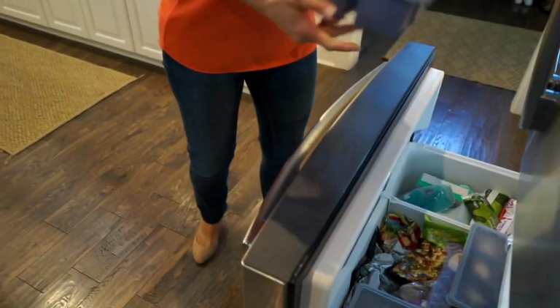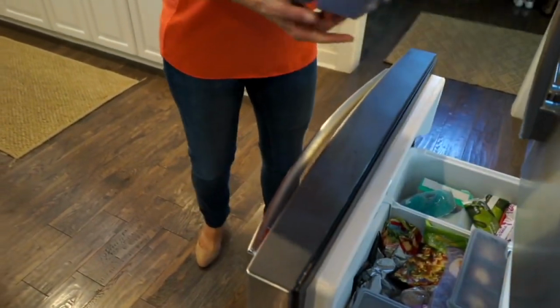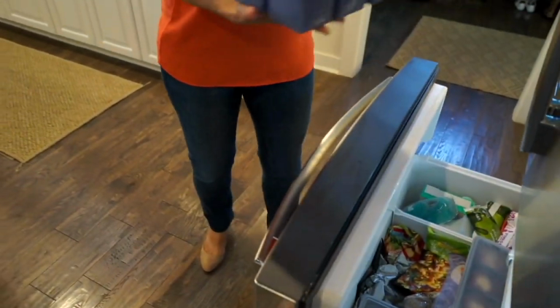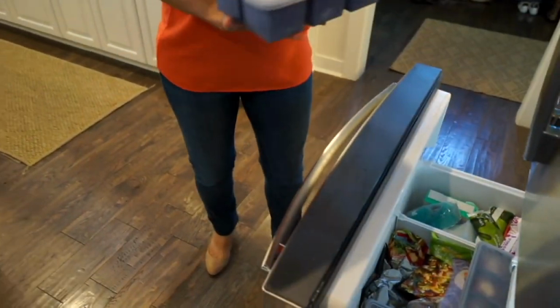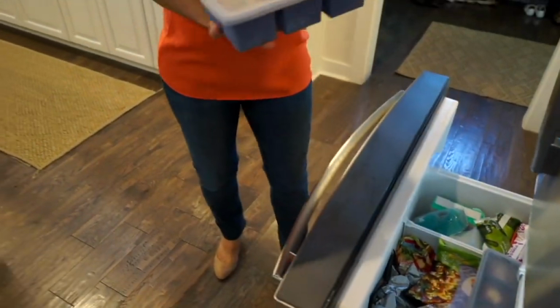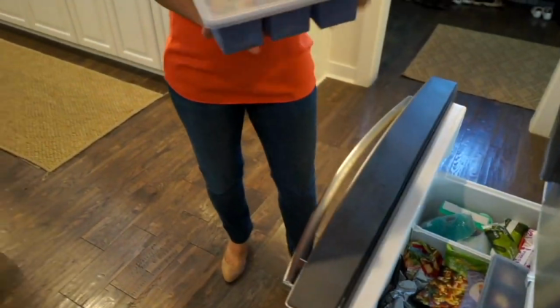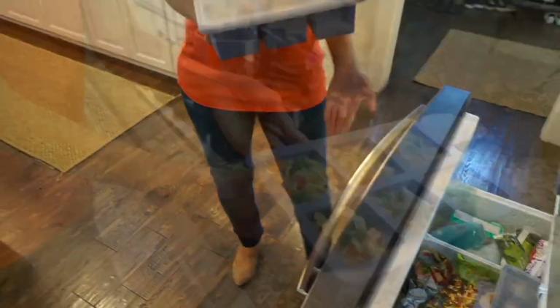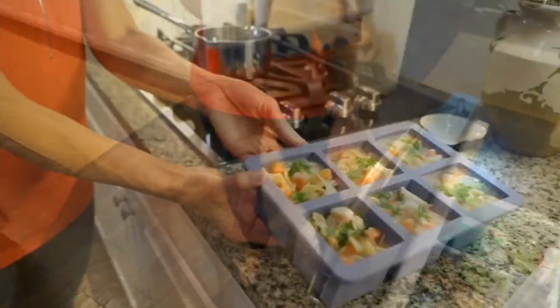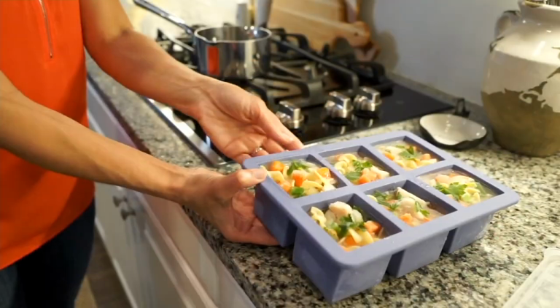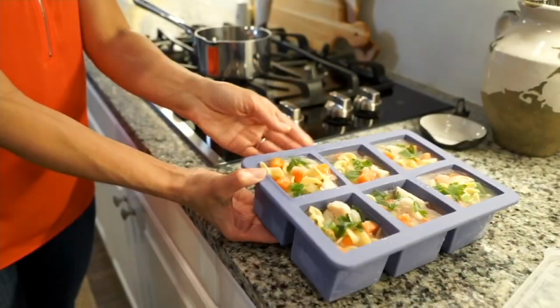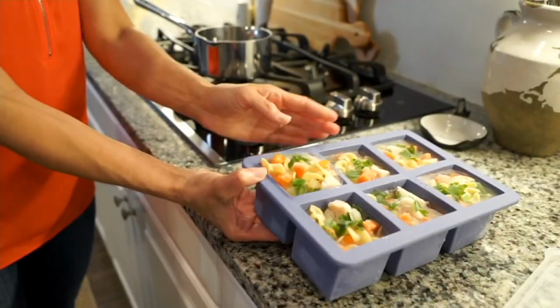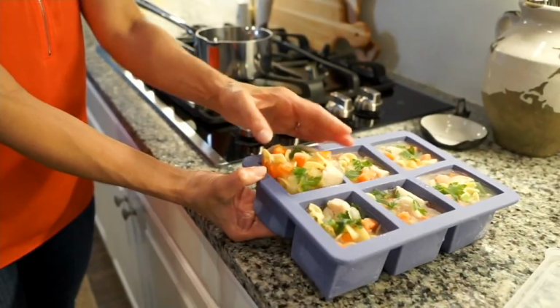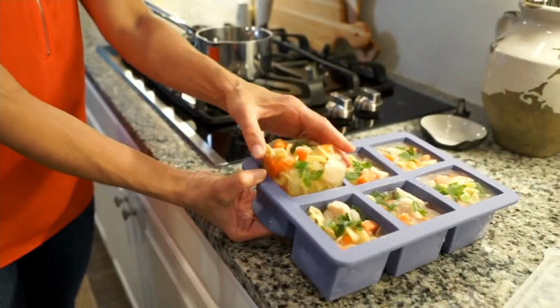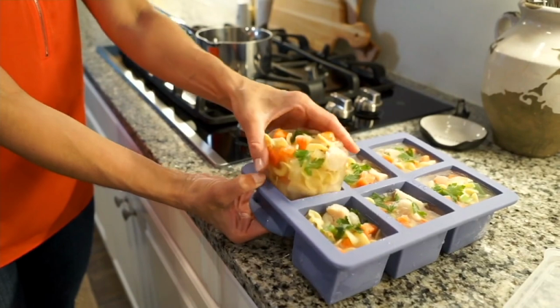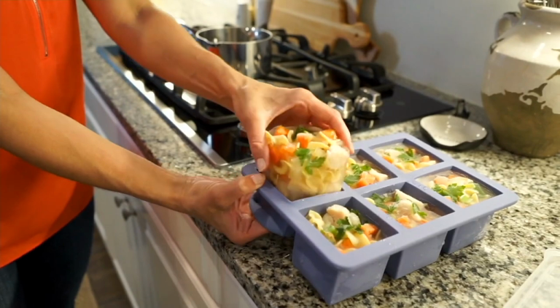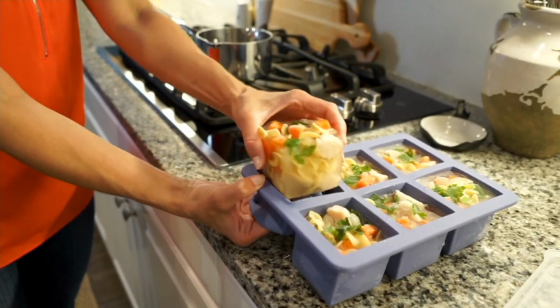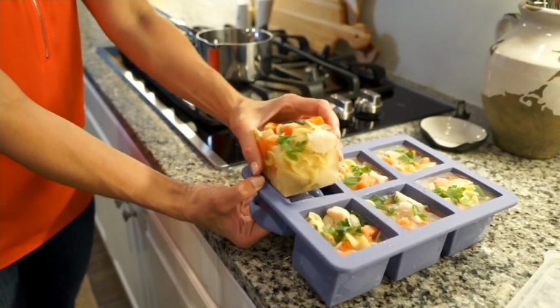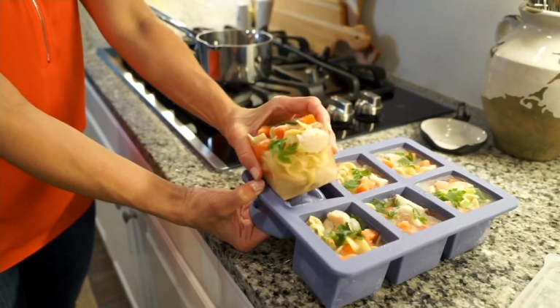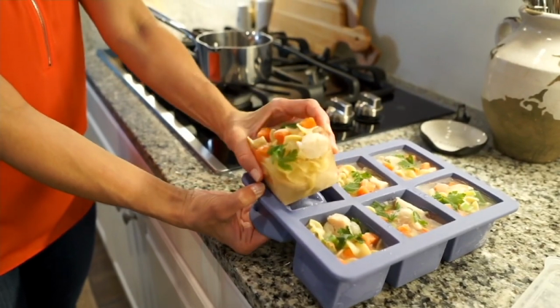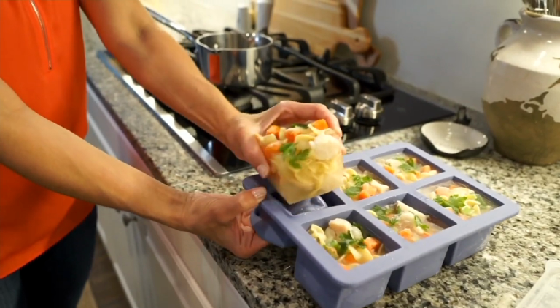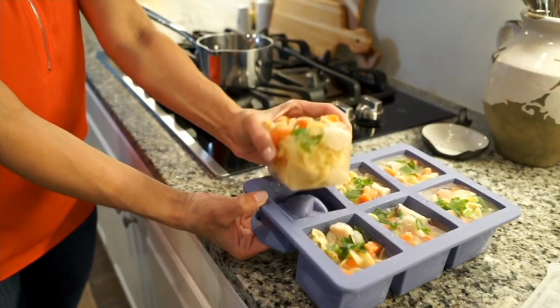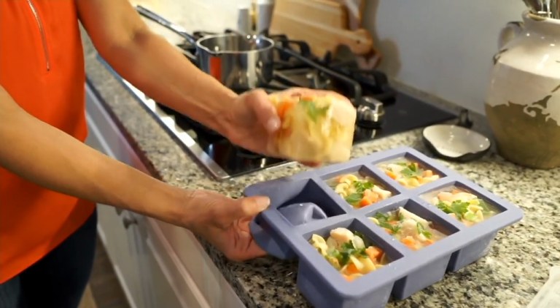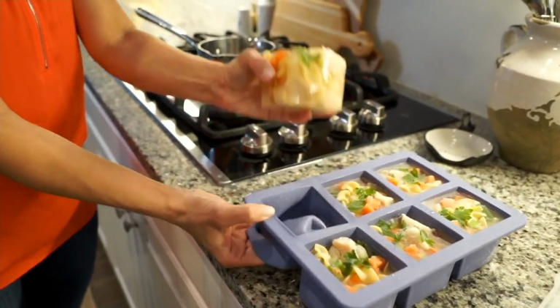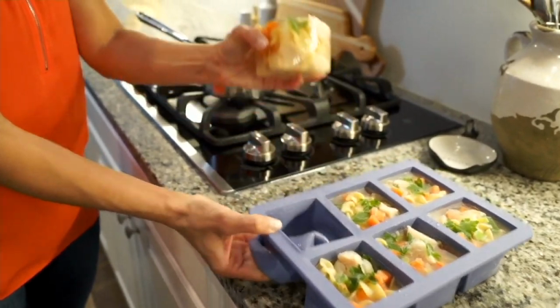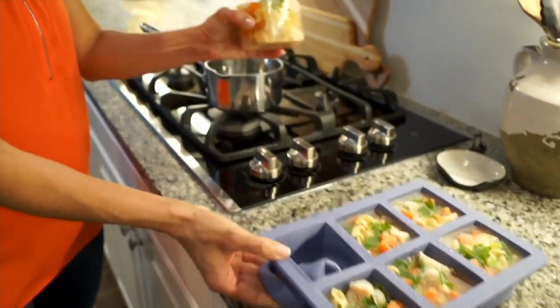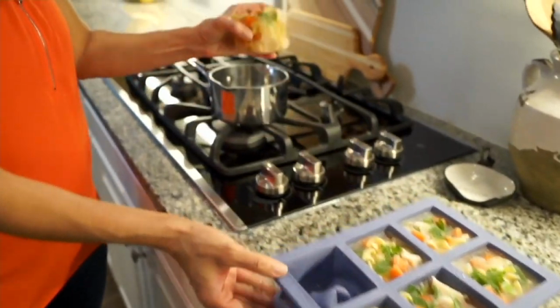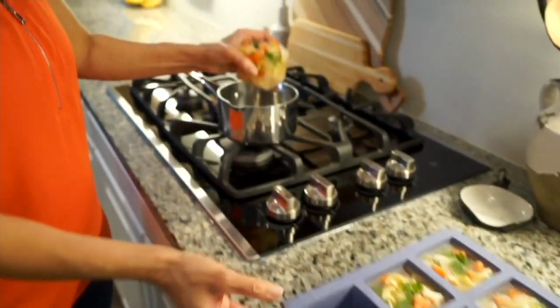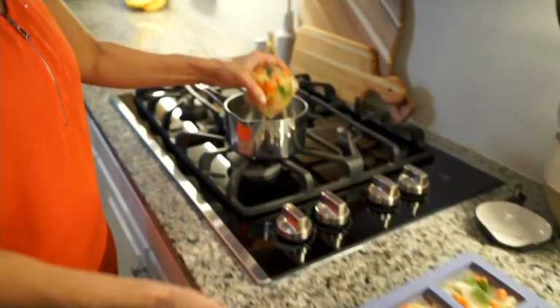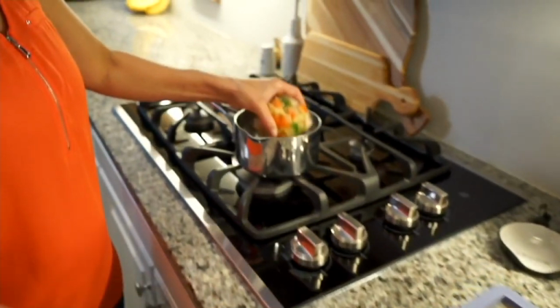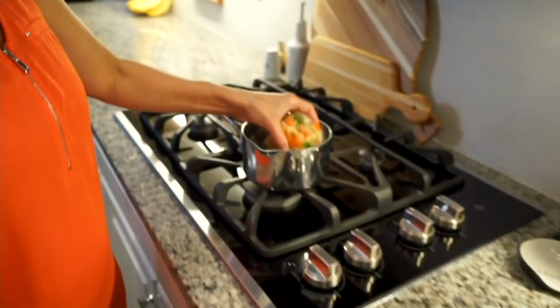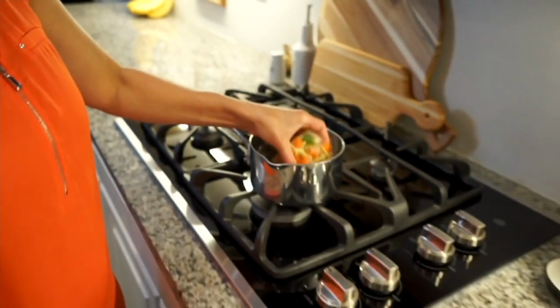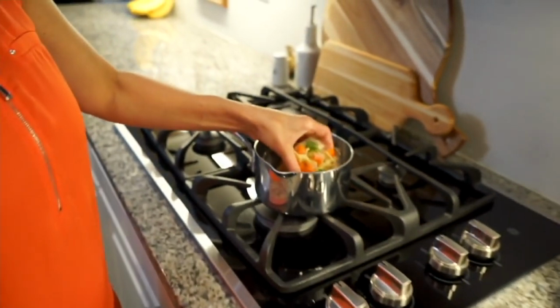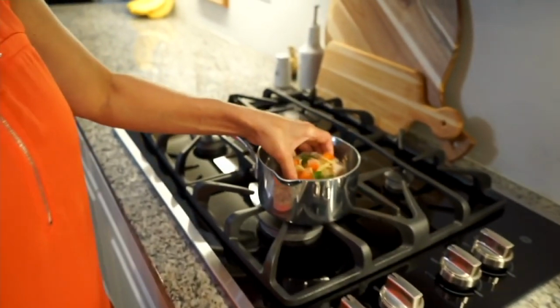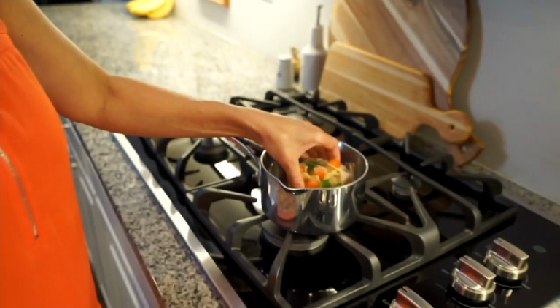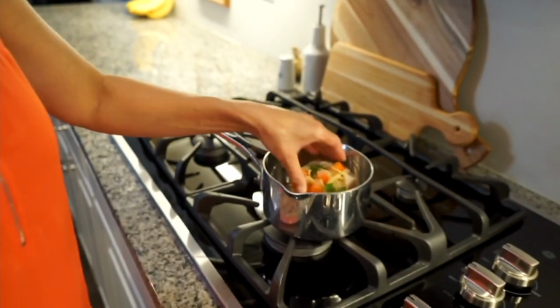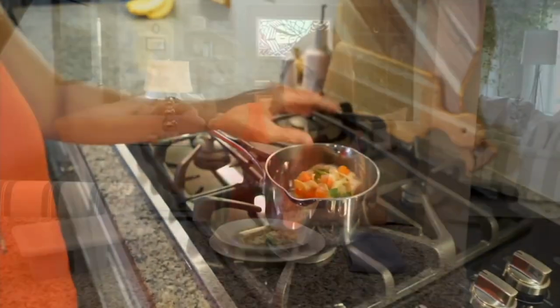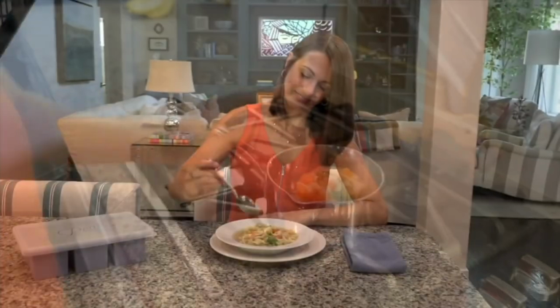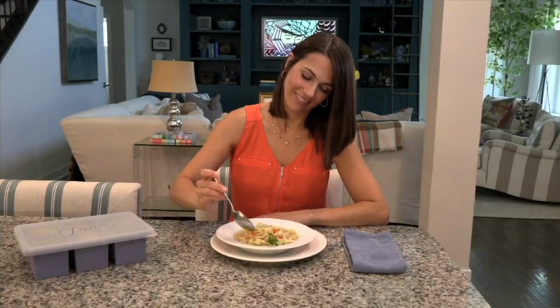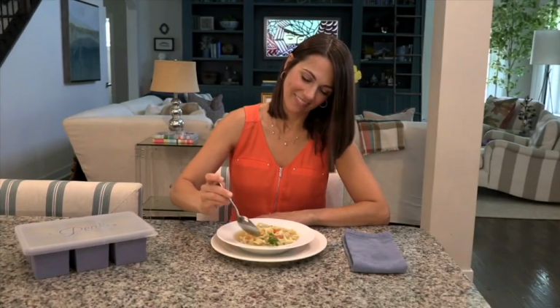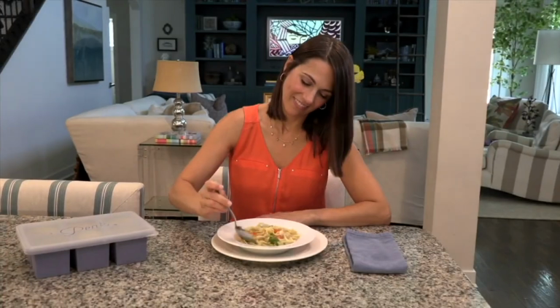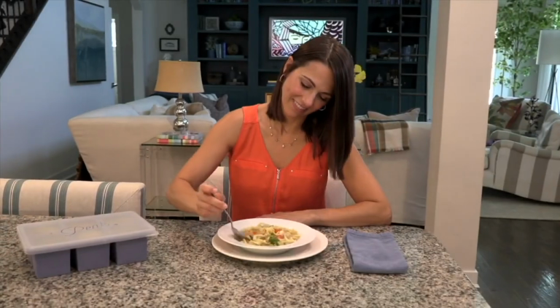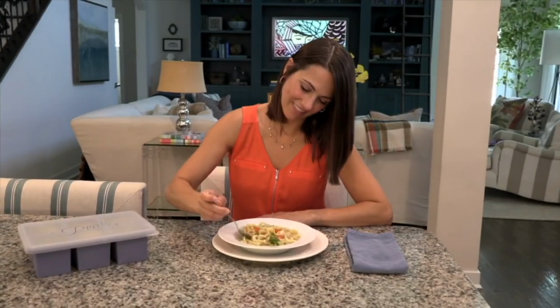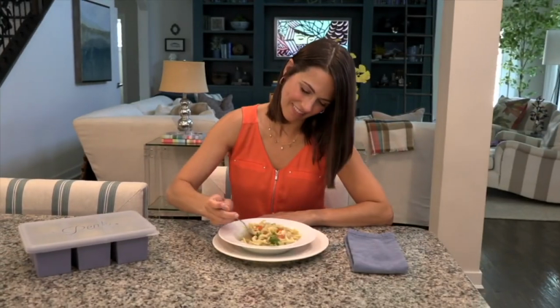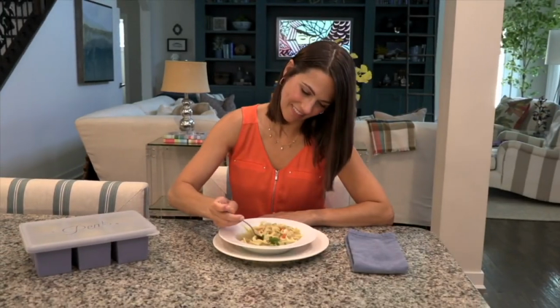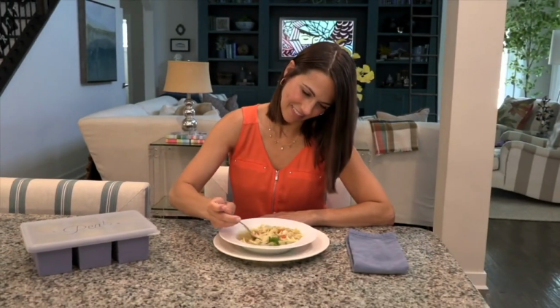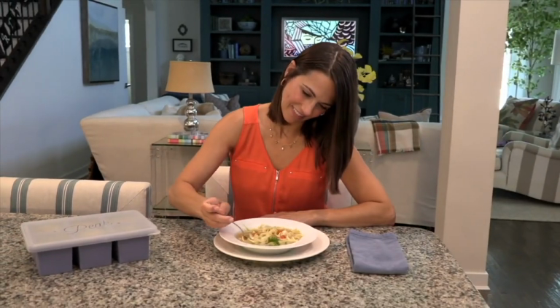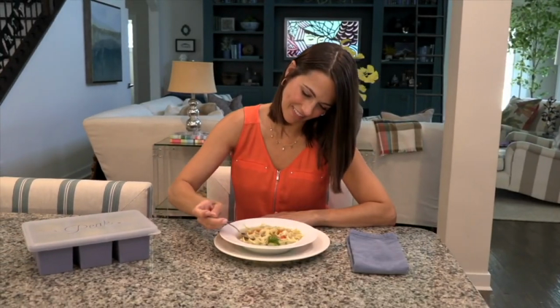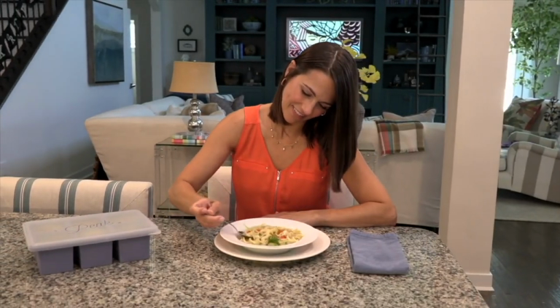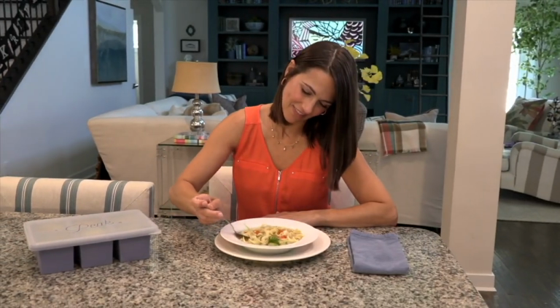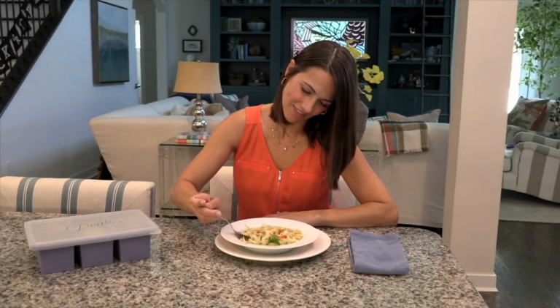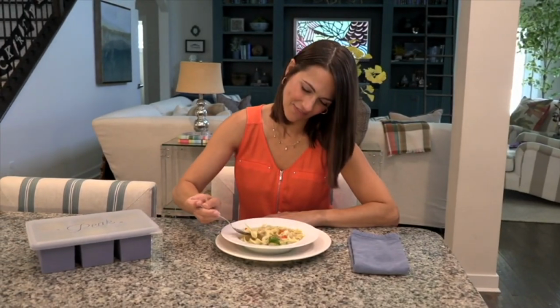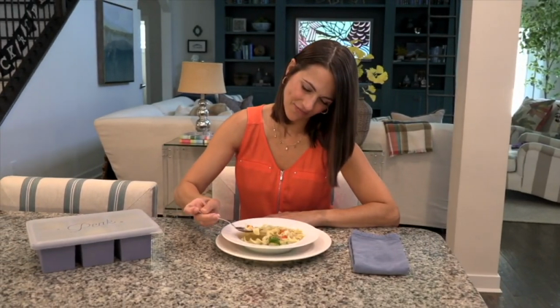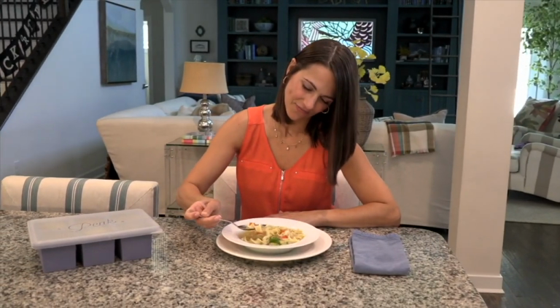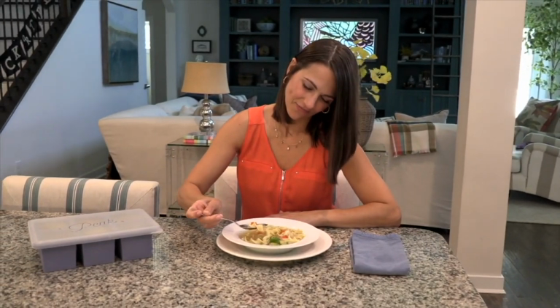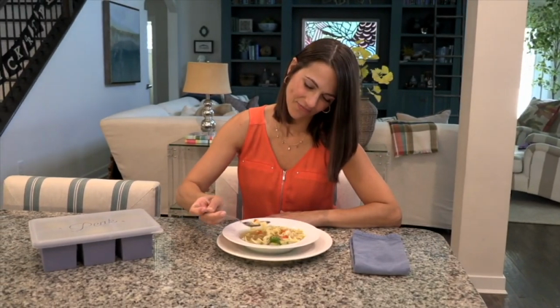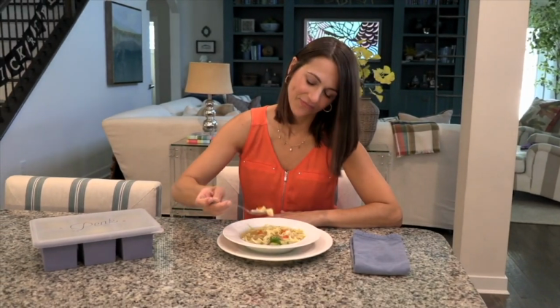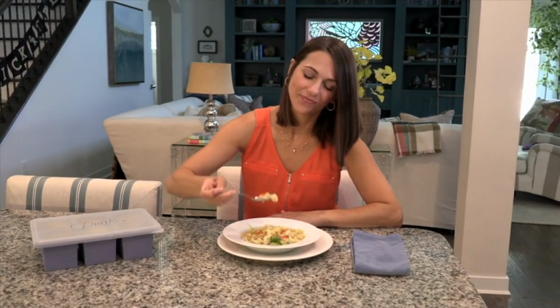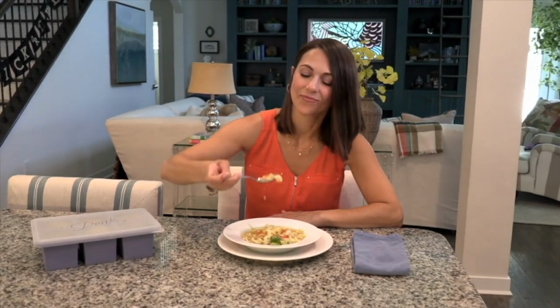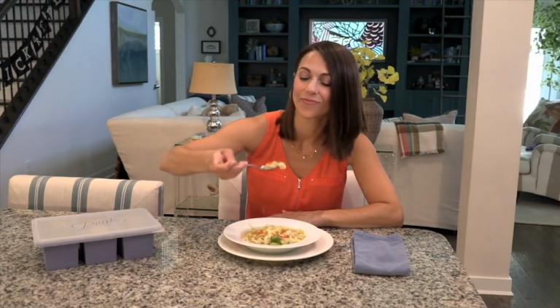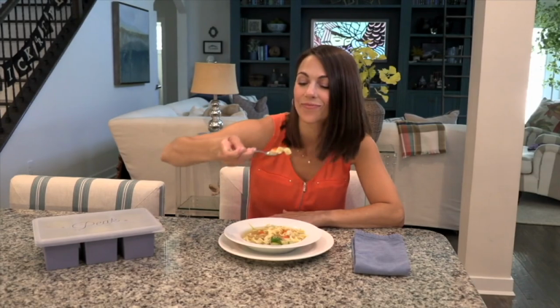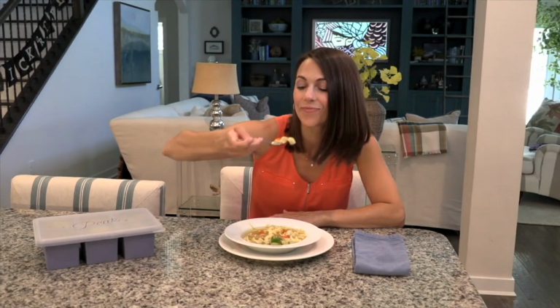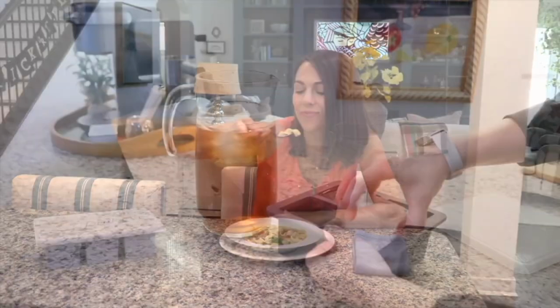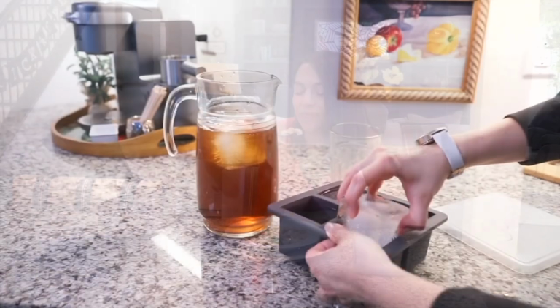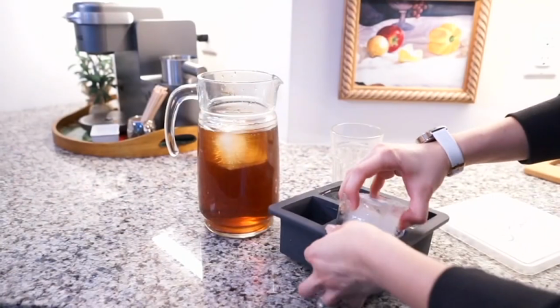Let me explain. You get one tray that has six dividers in it and you get another tray that has four dividers in it.